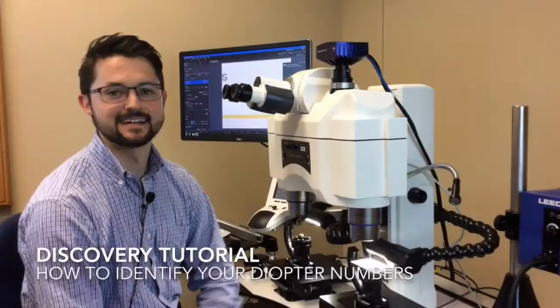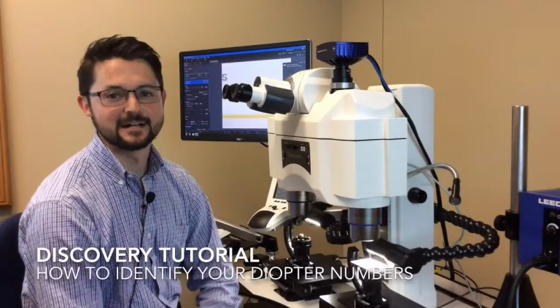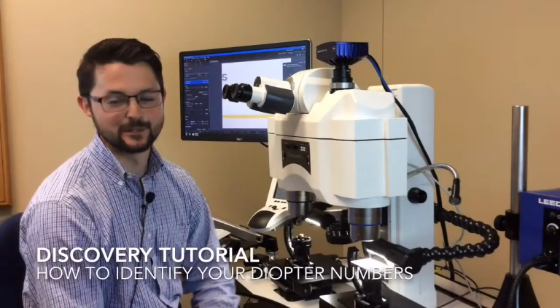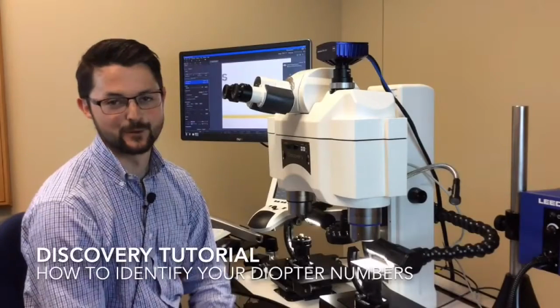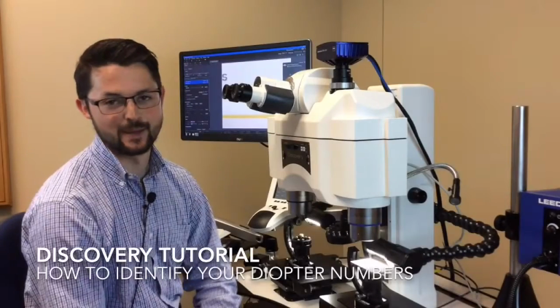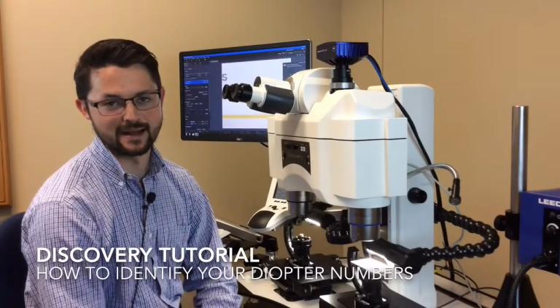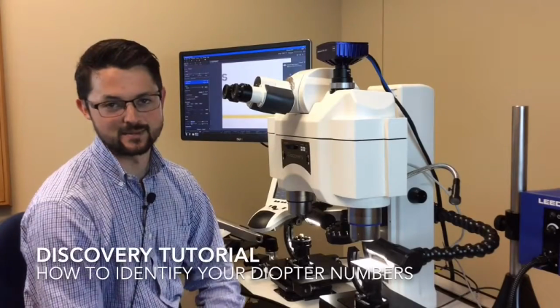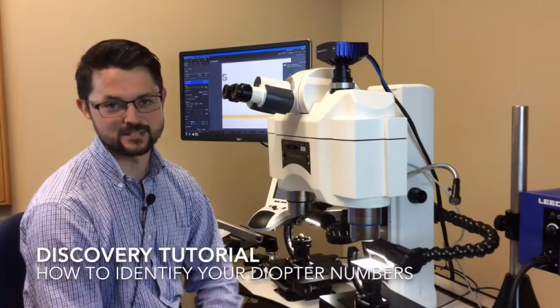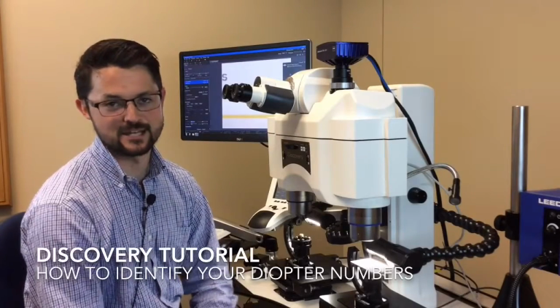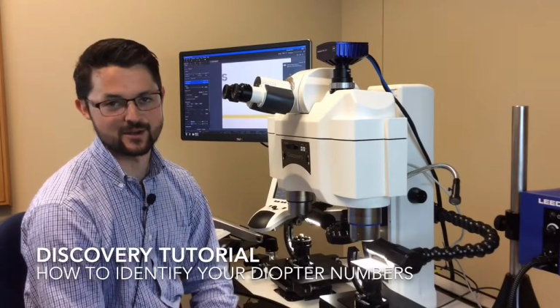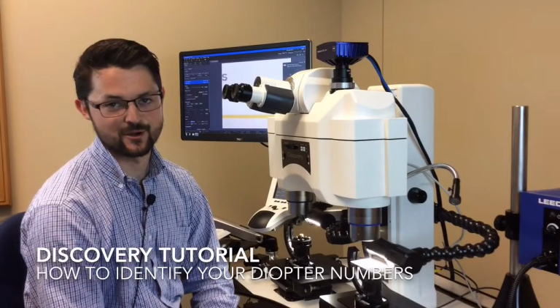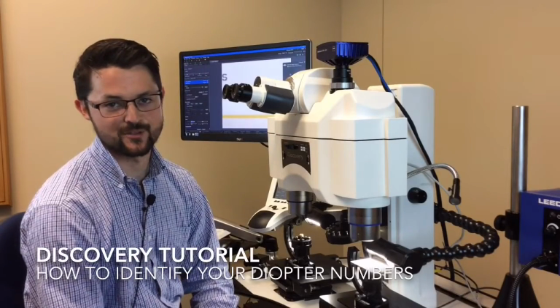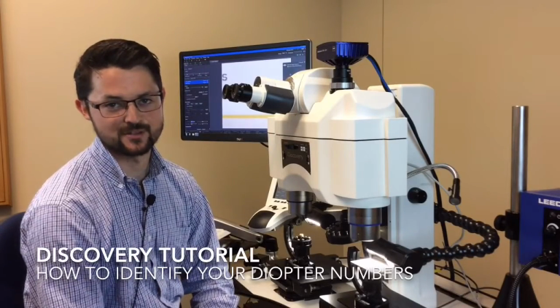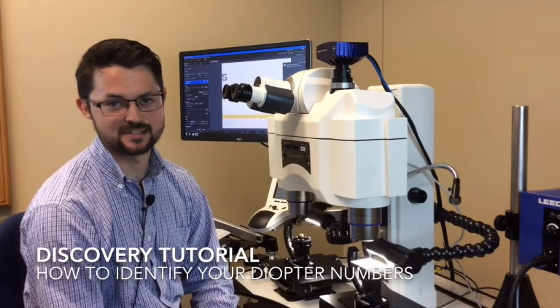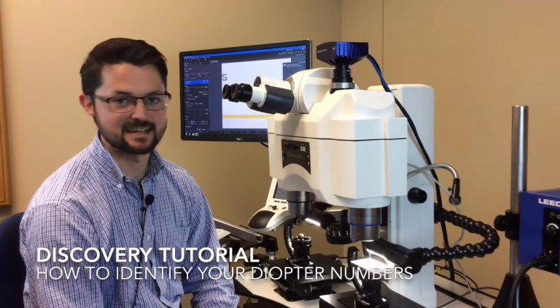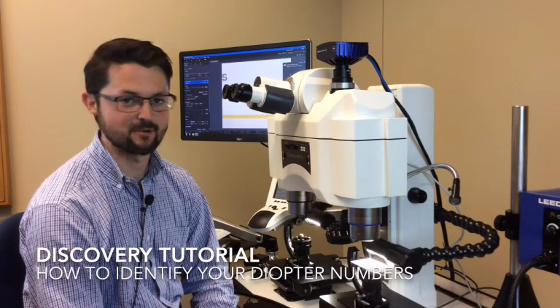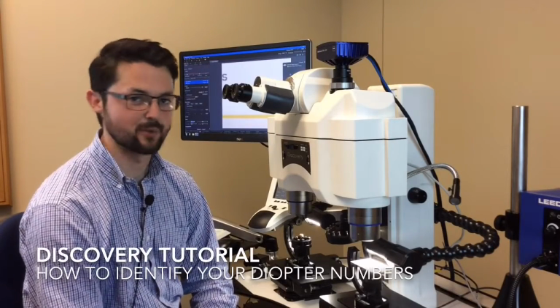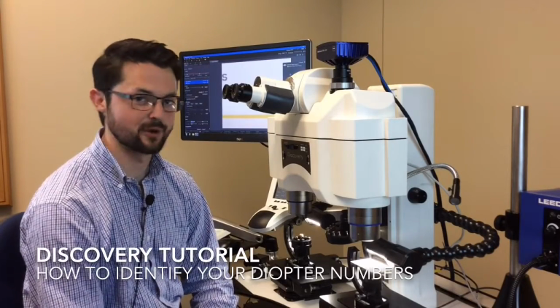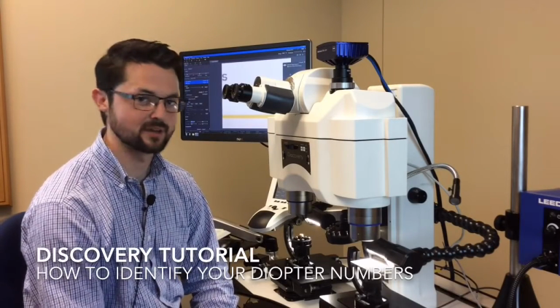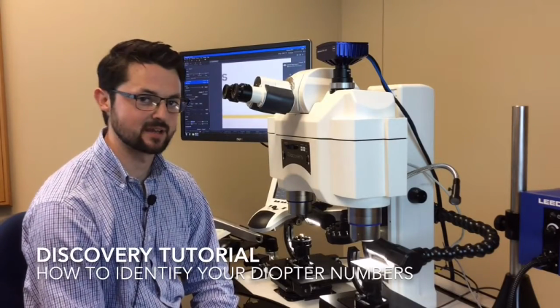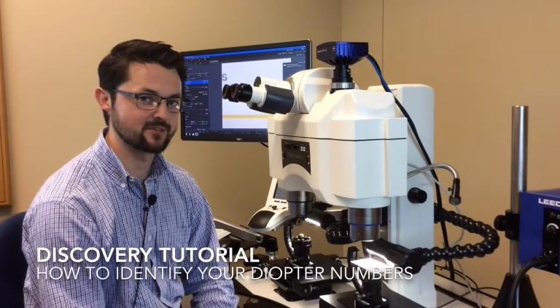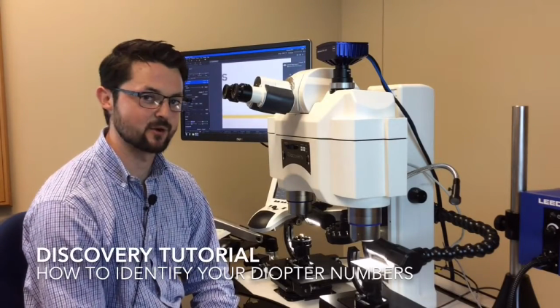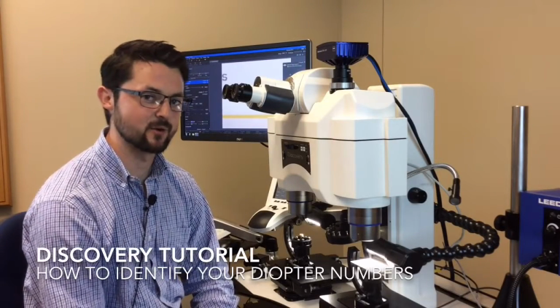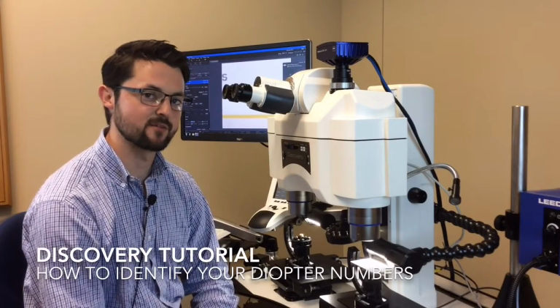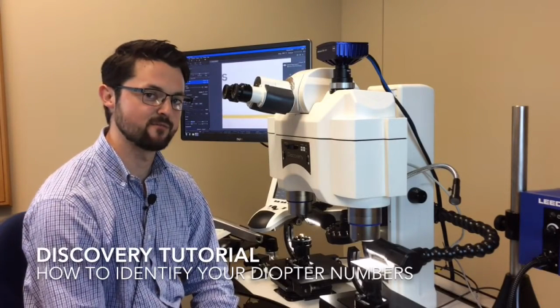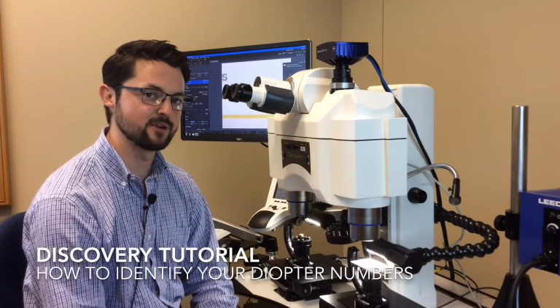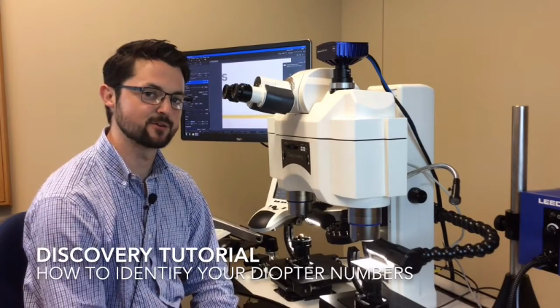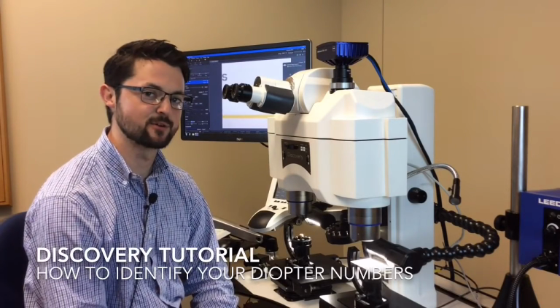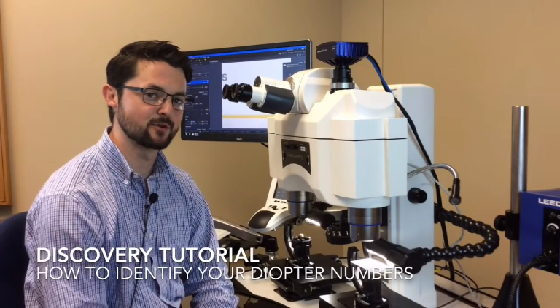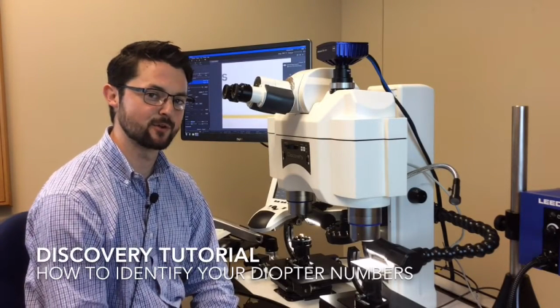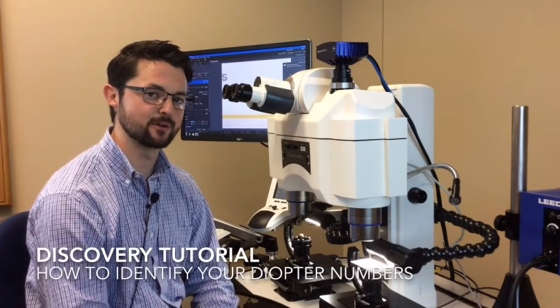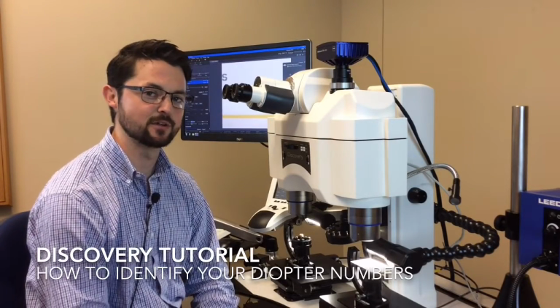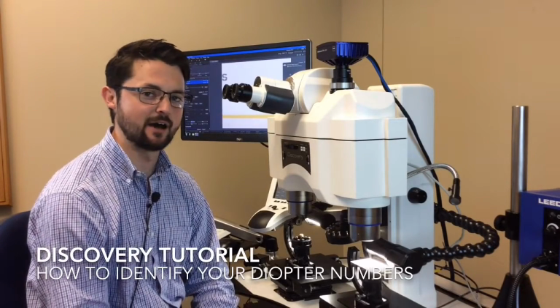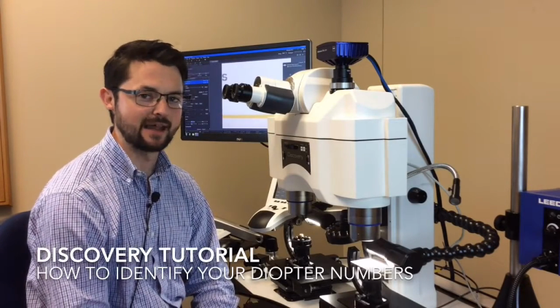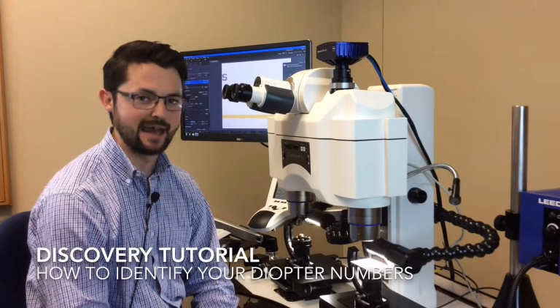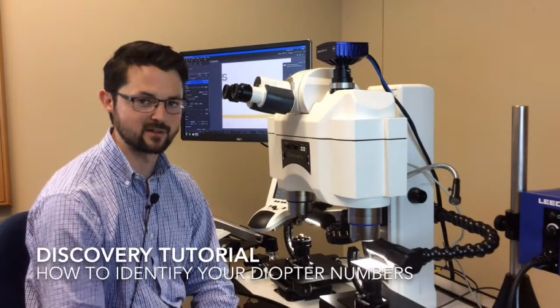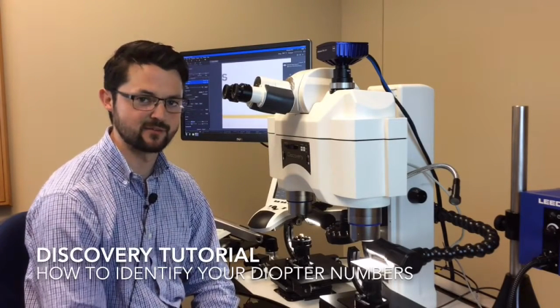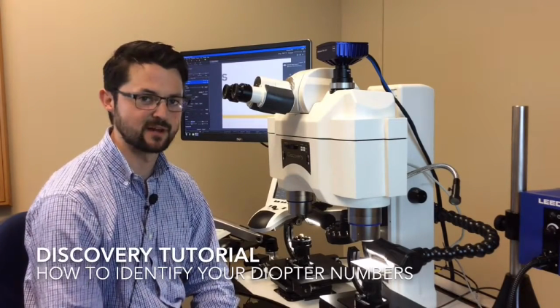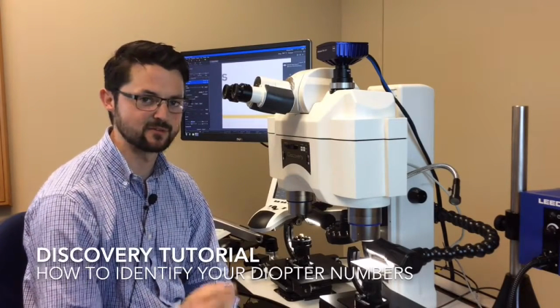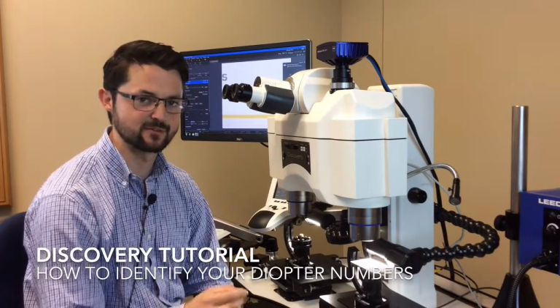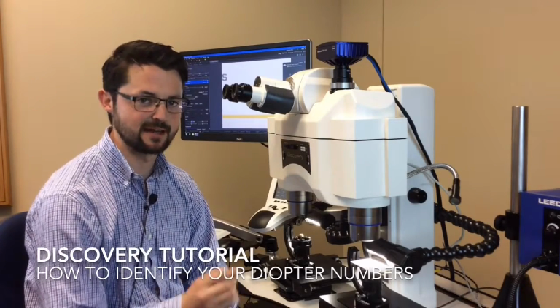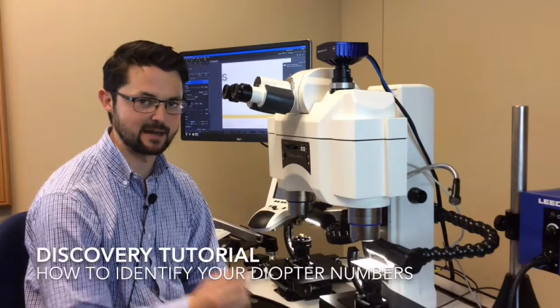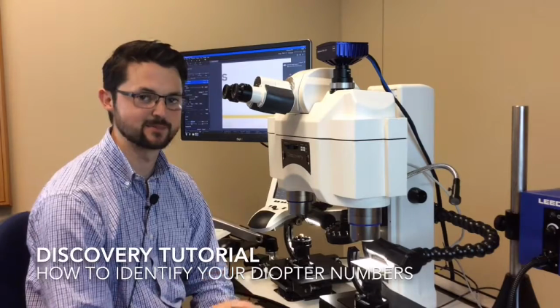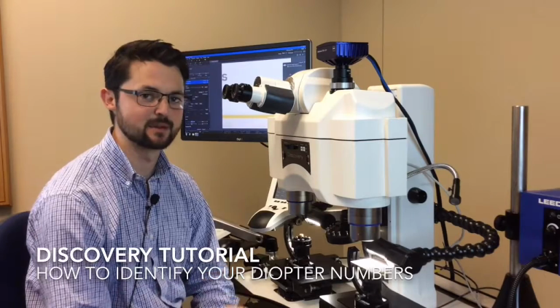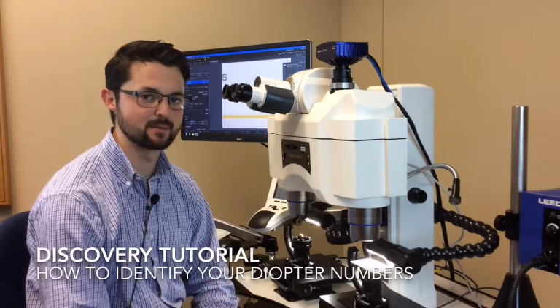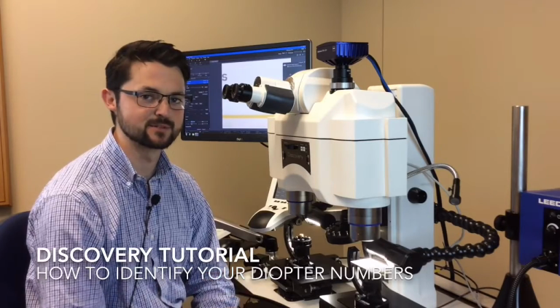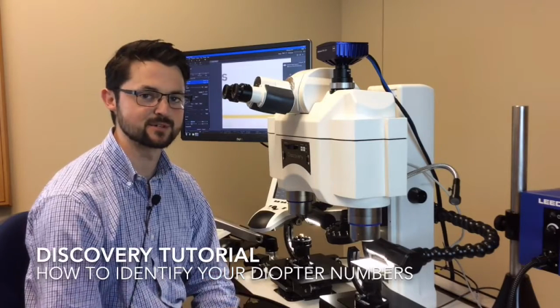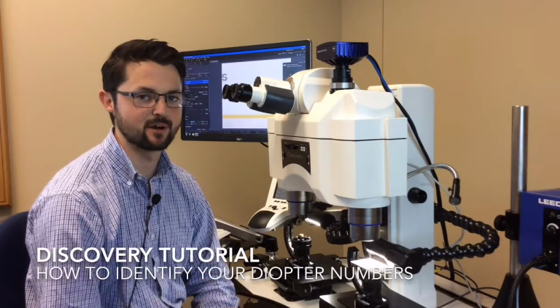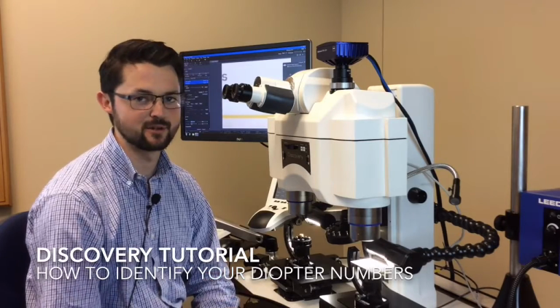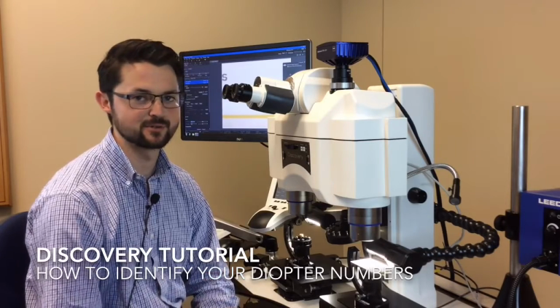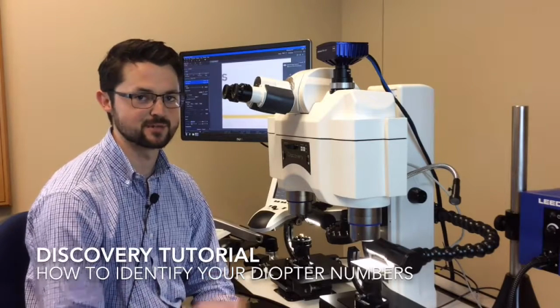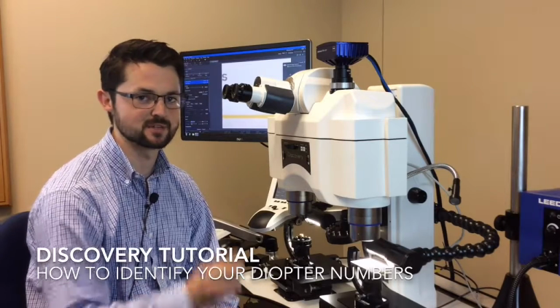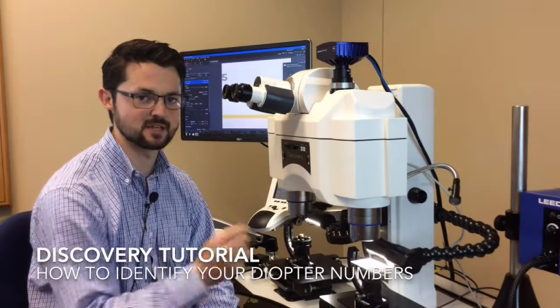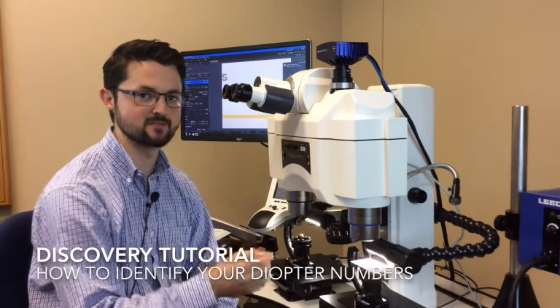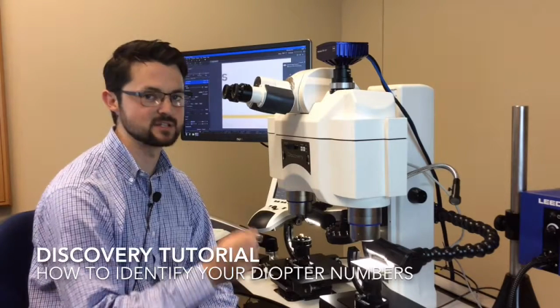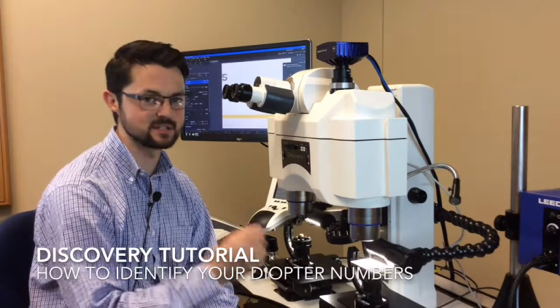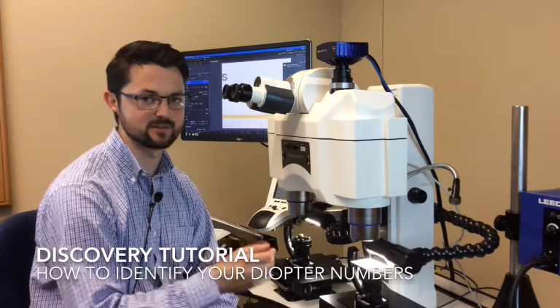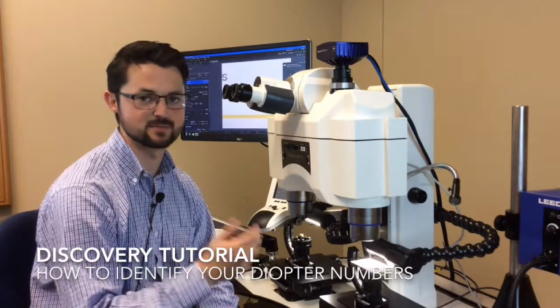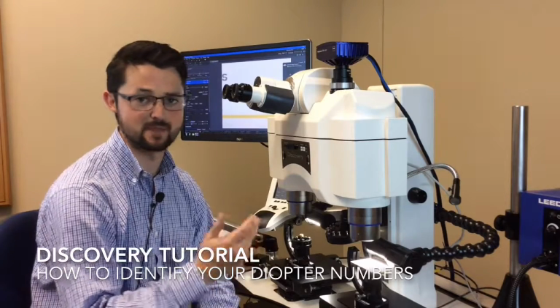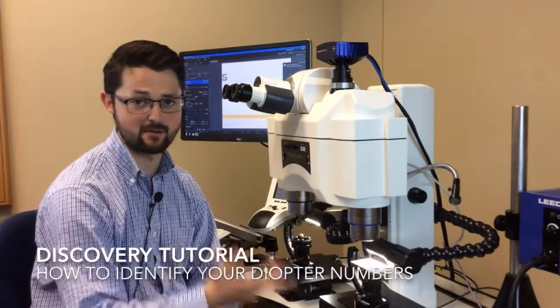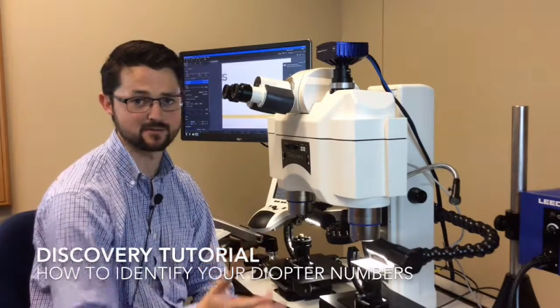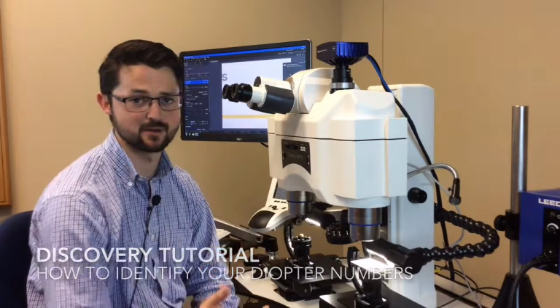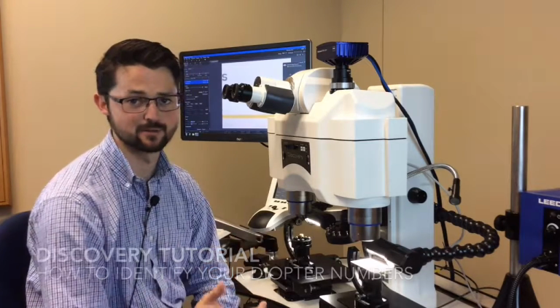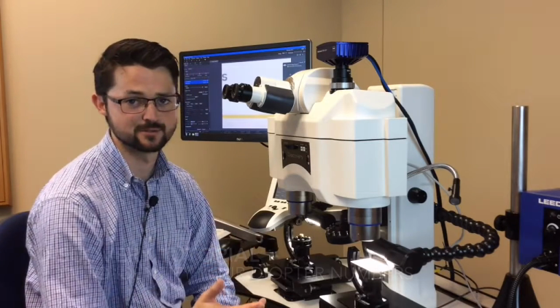Hello, my name is Jake Kurth. Today we're putting together a quick video tutorial on how to find your diopter numbers on your Discovery Series microscopes.